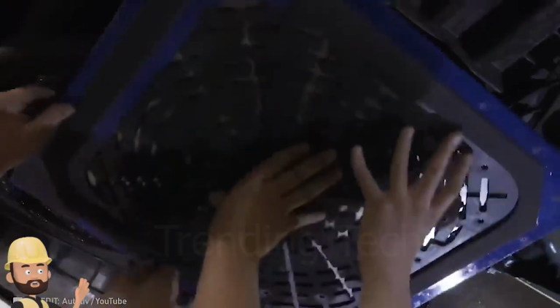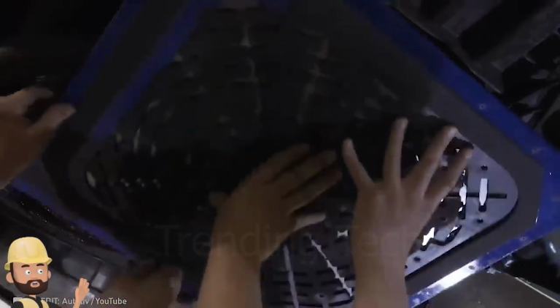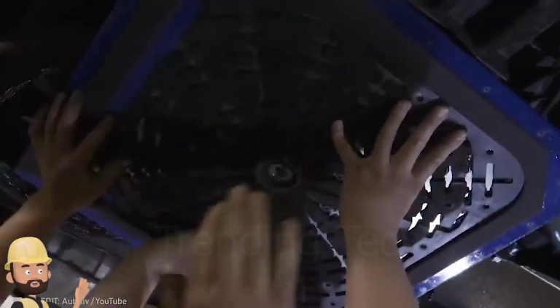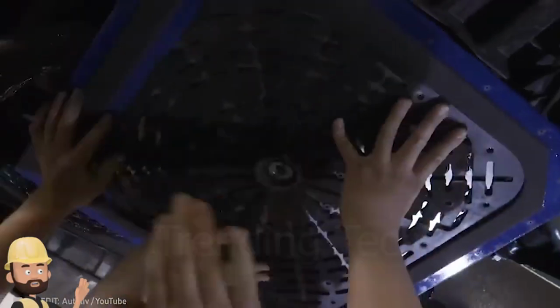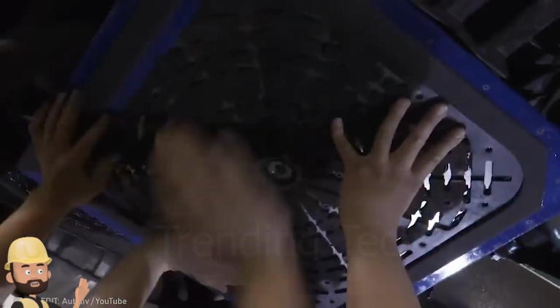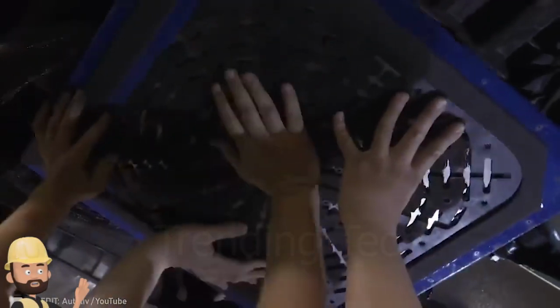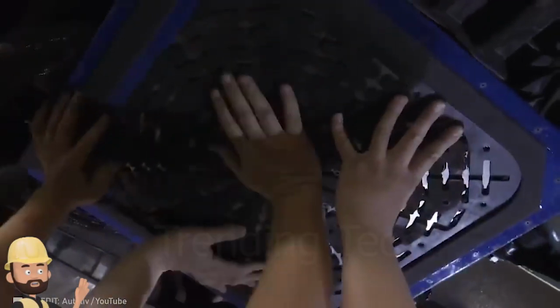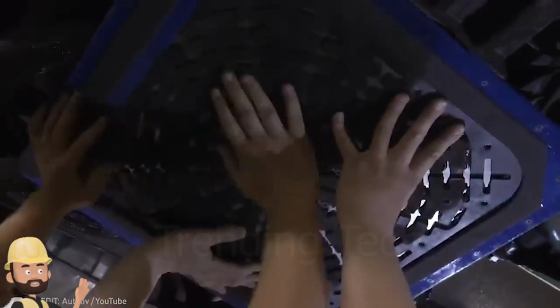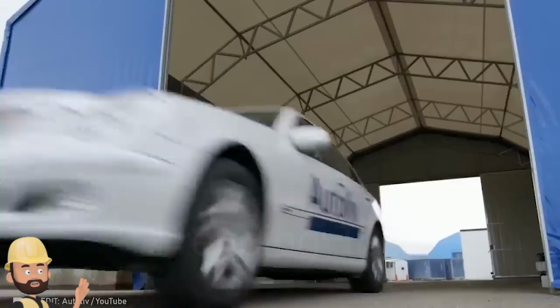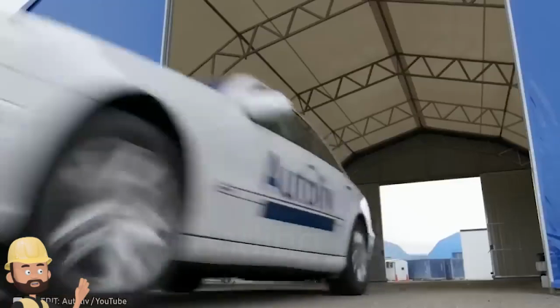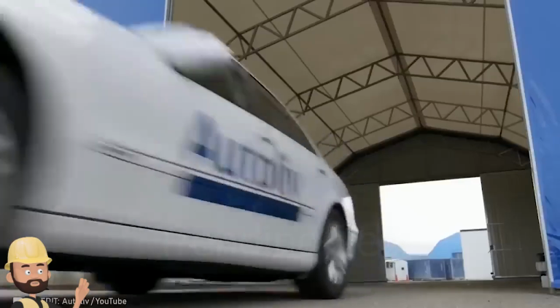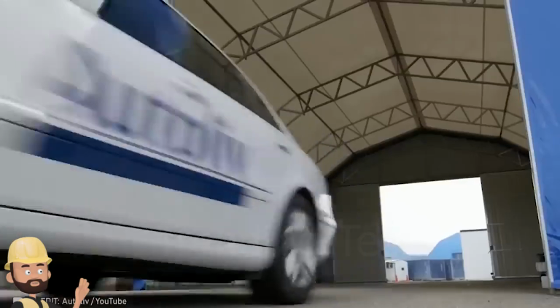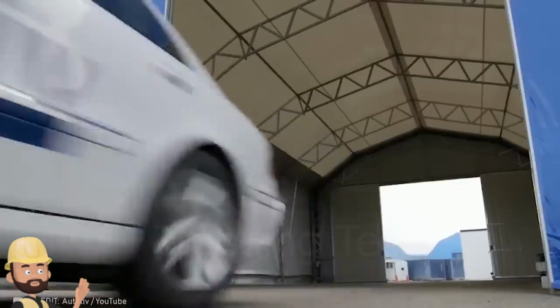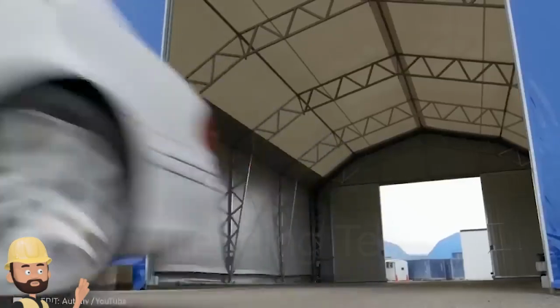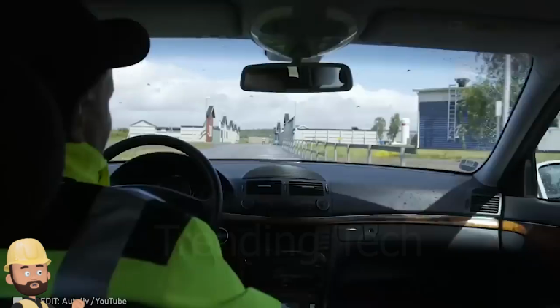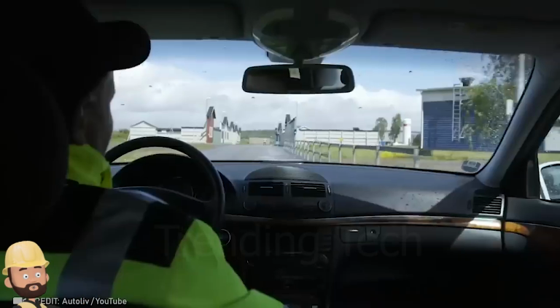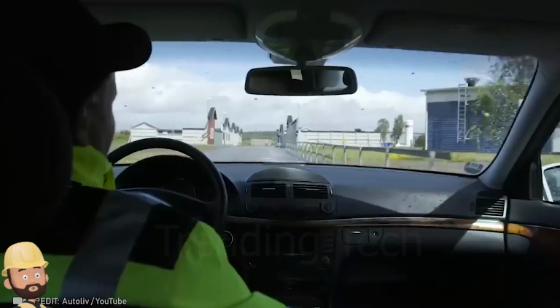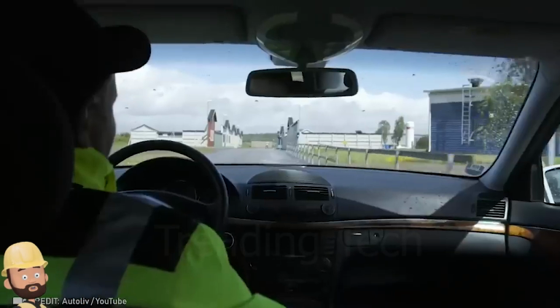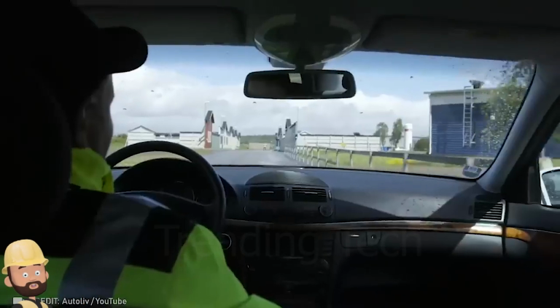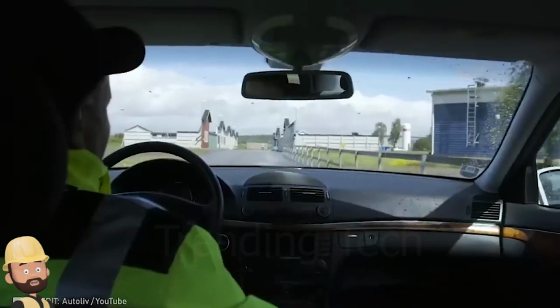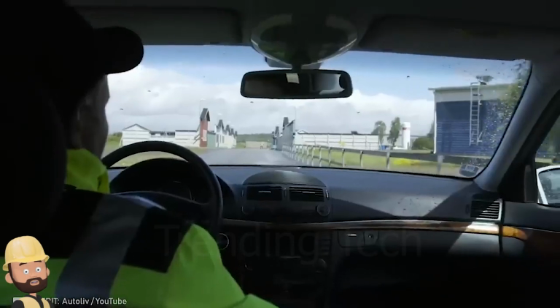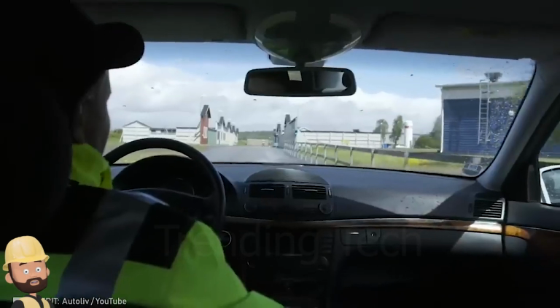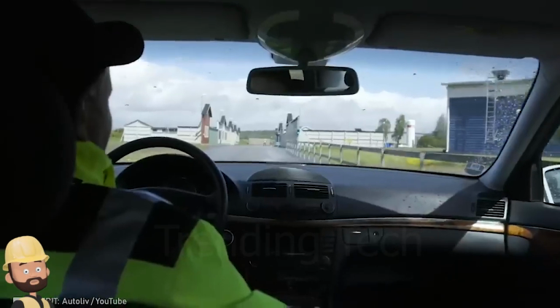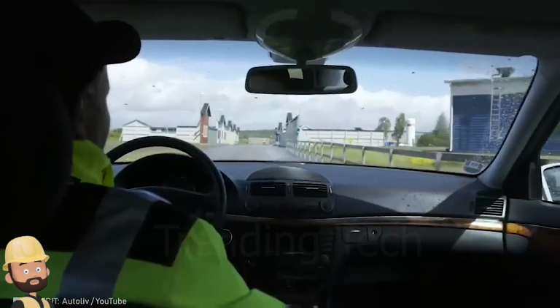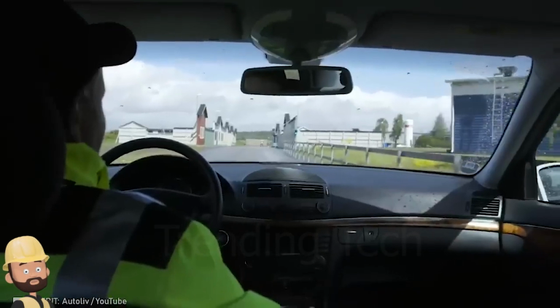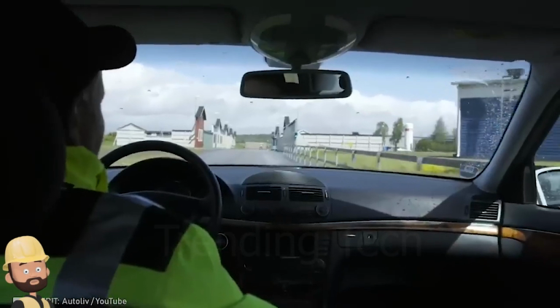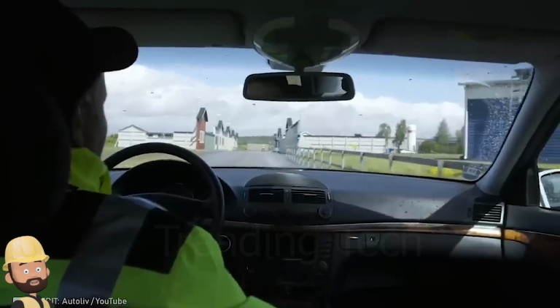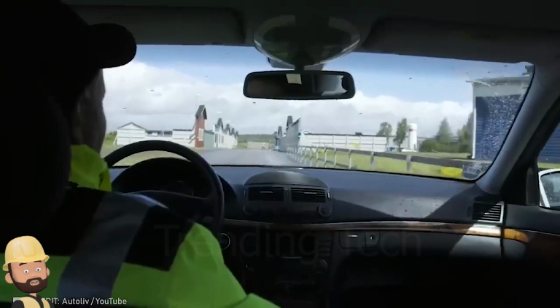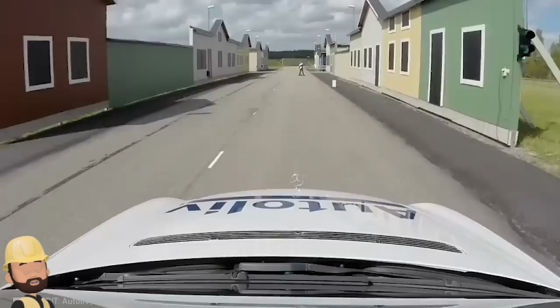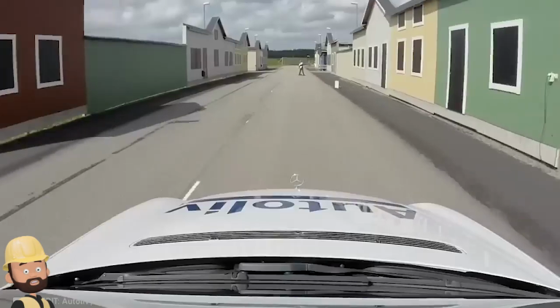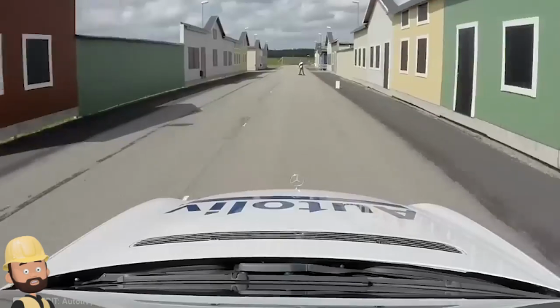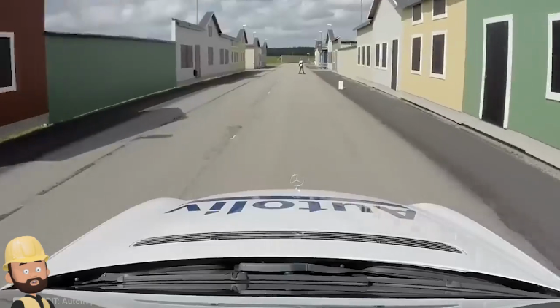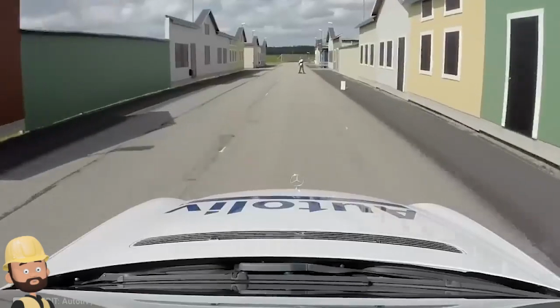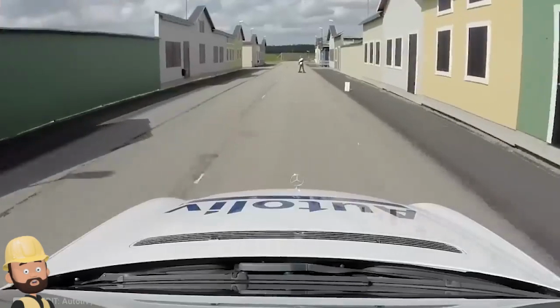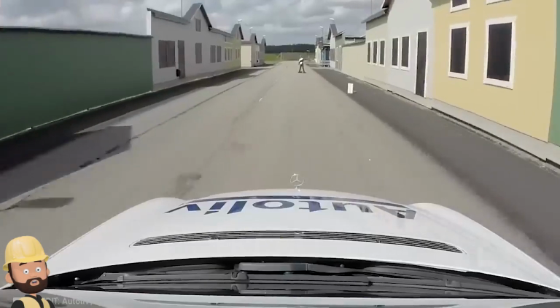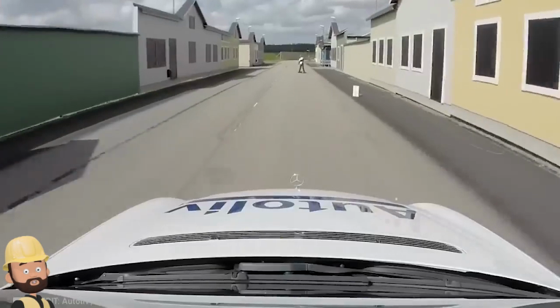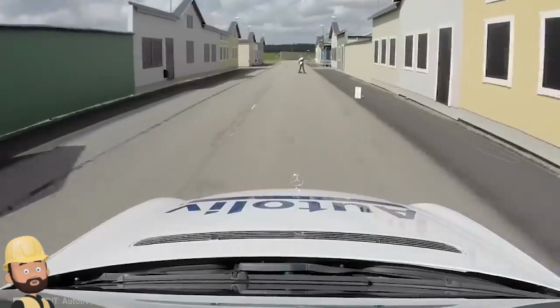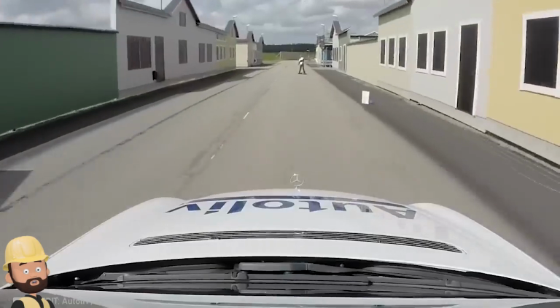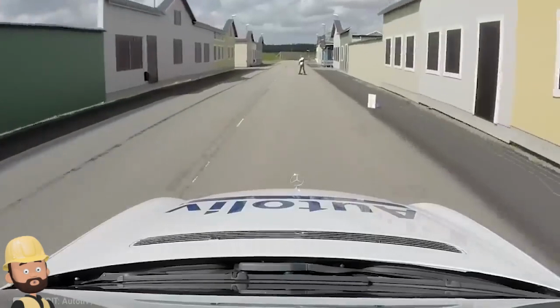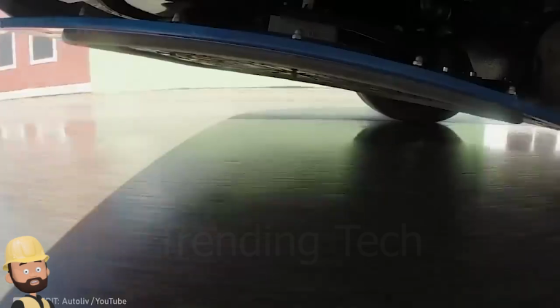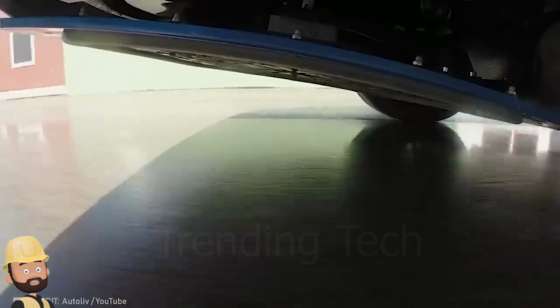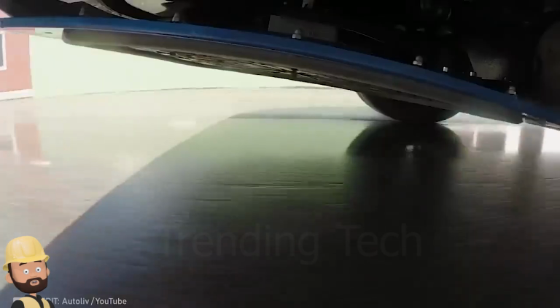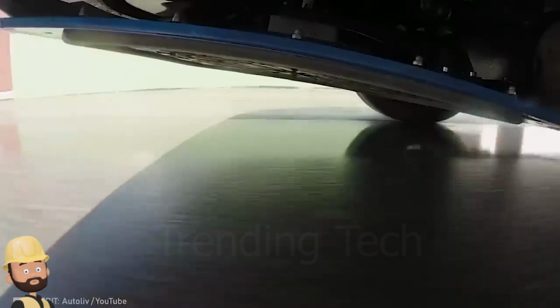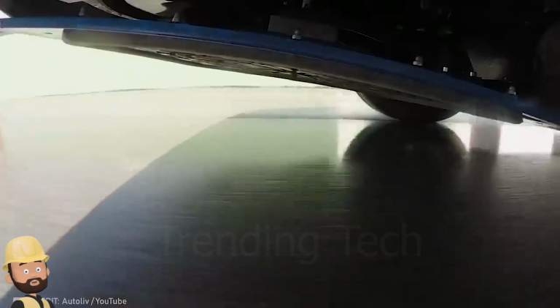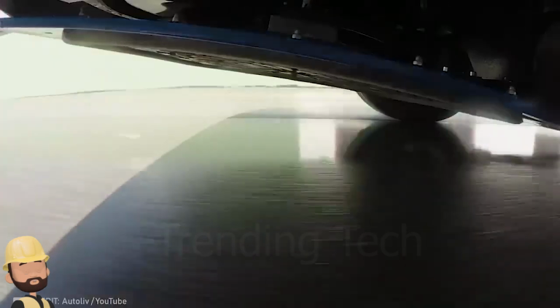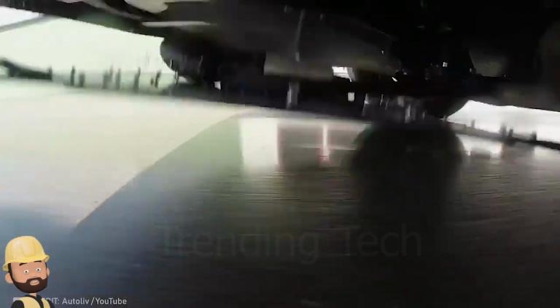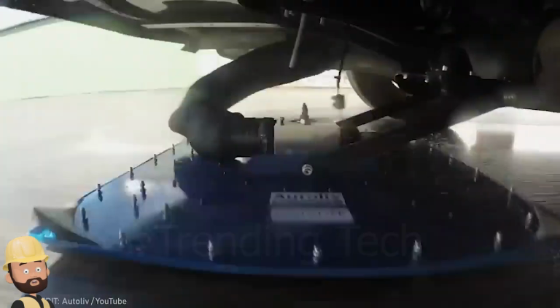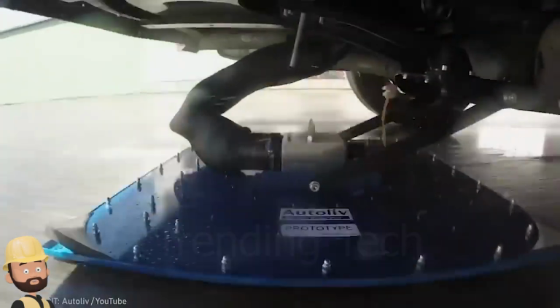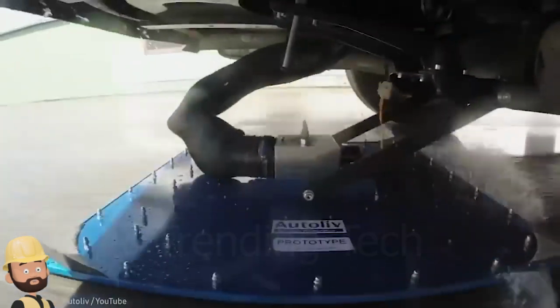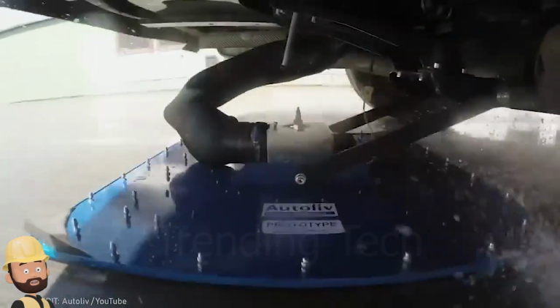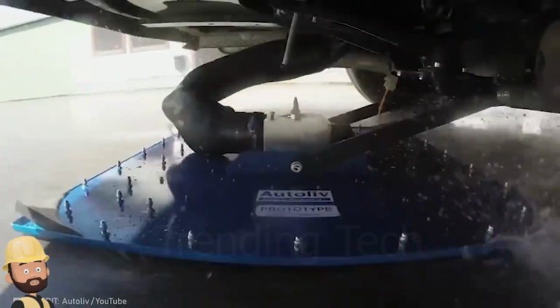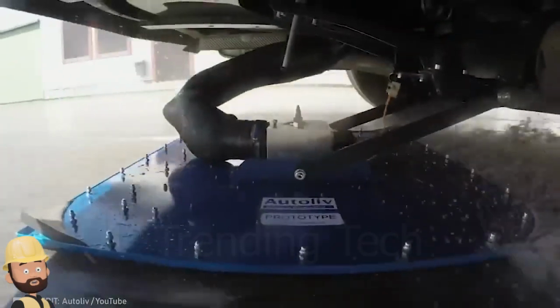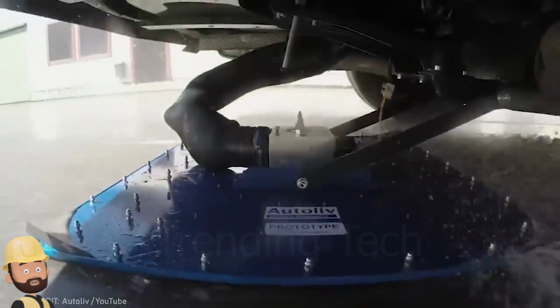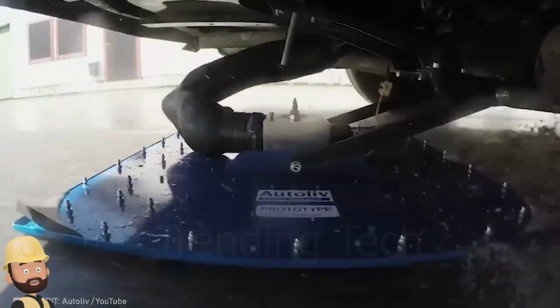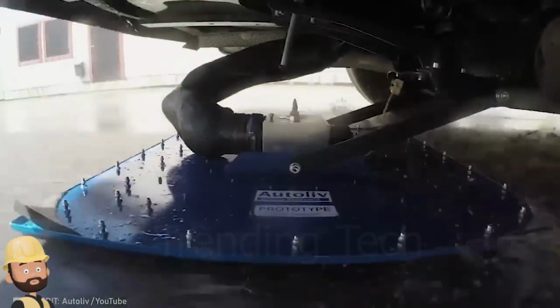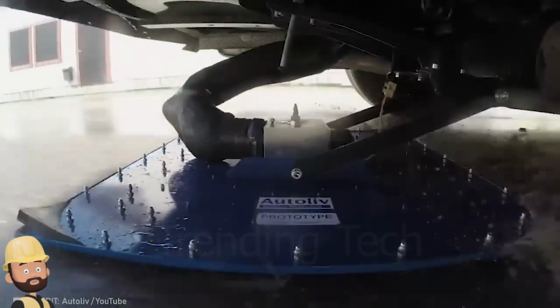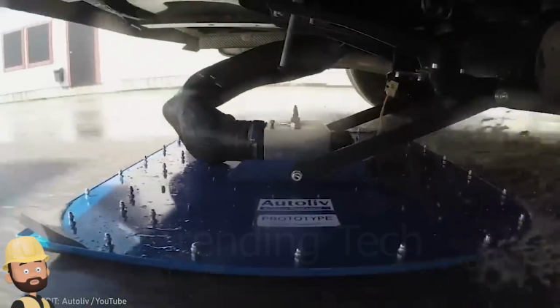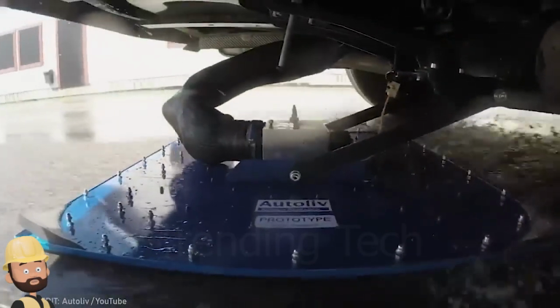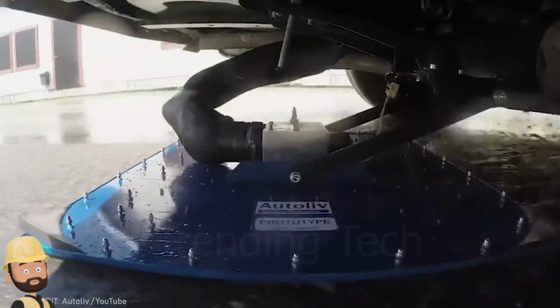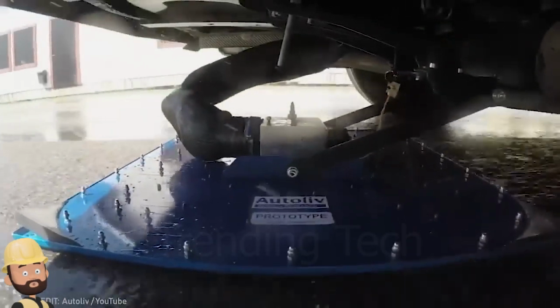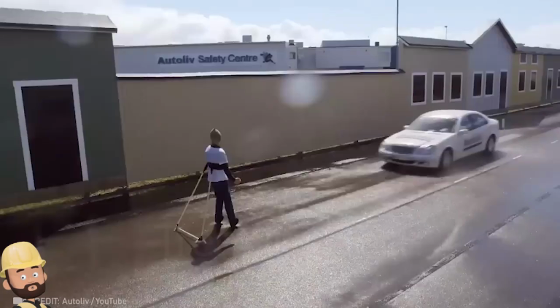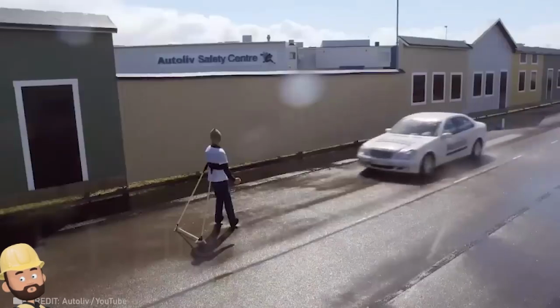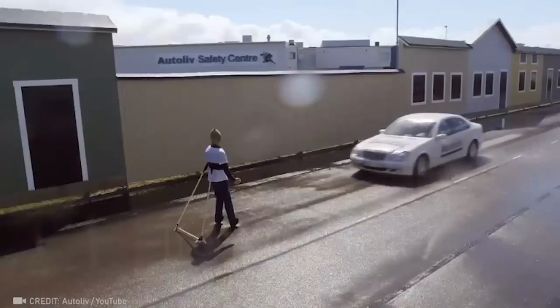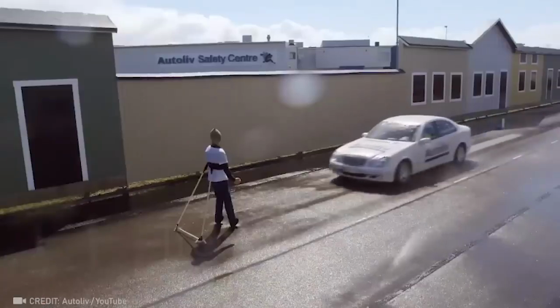Observe this incredible vacuum-induced plate that can shorten your ranking distance by as much as 40%.